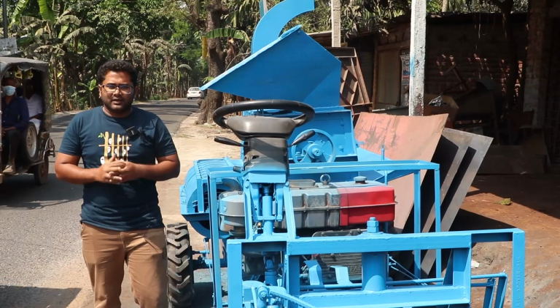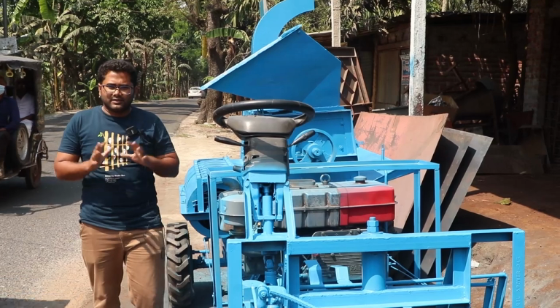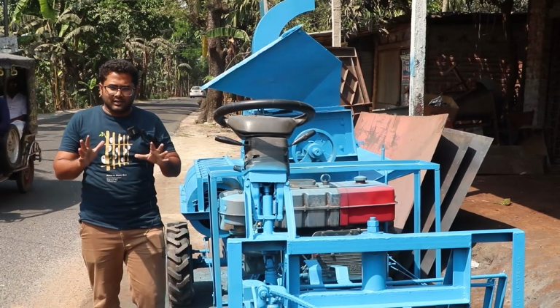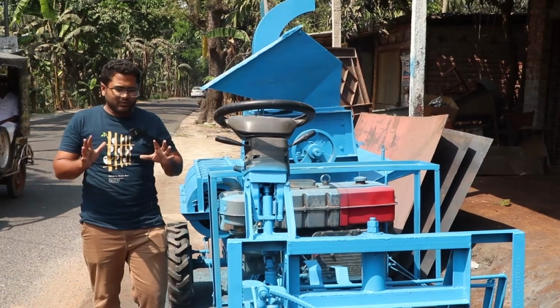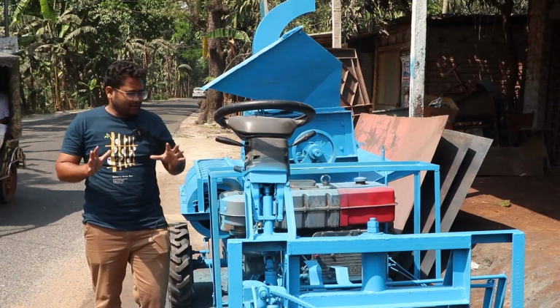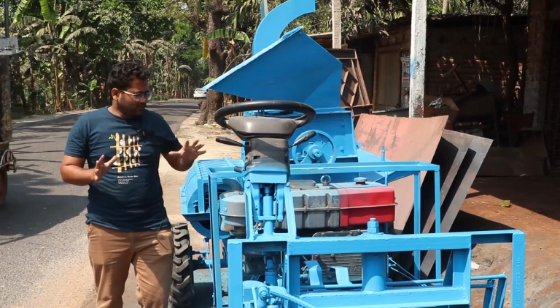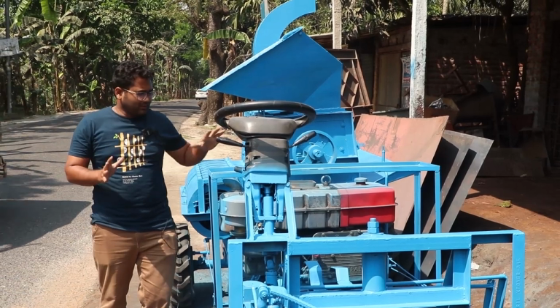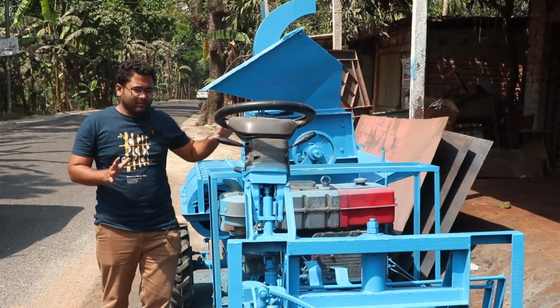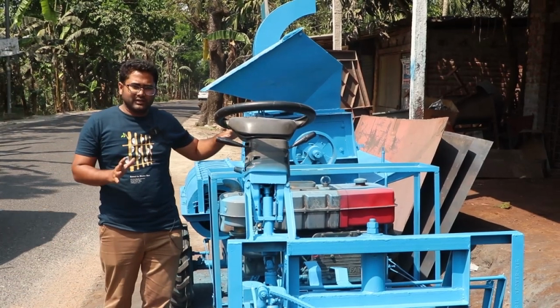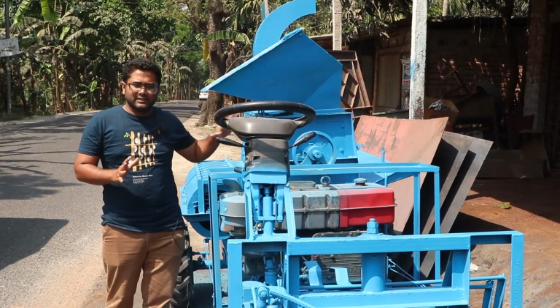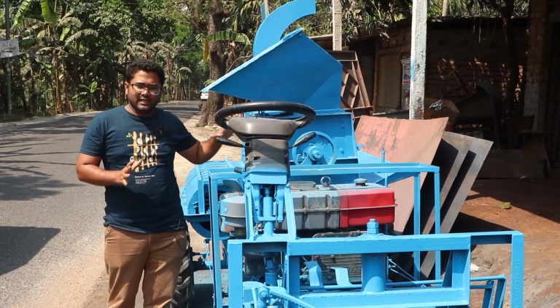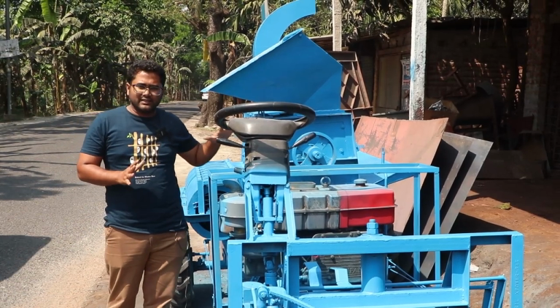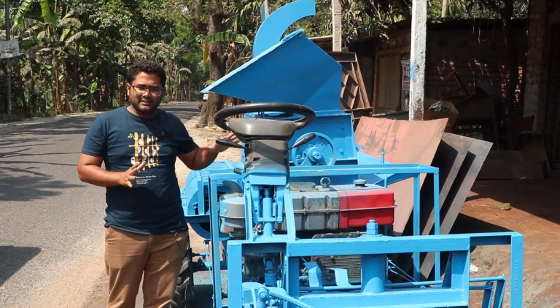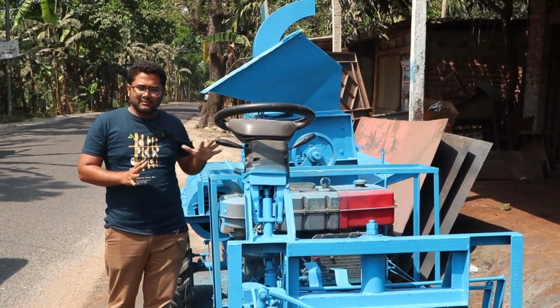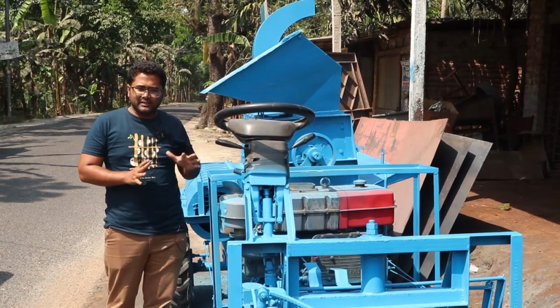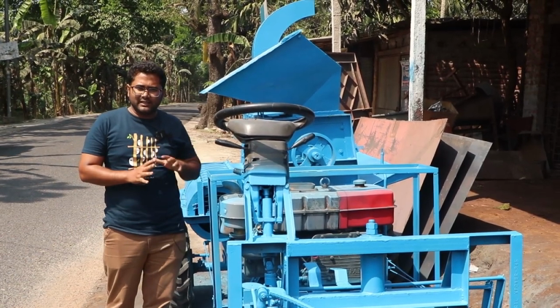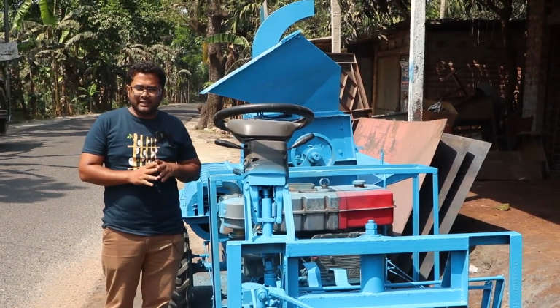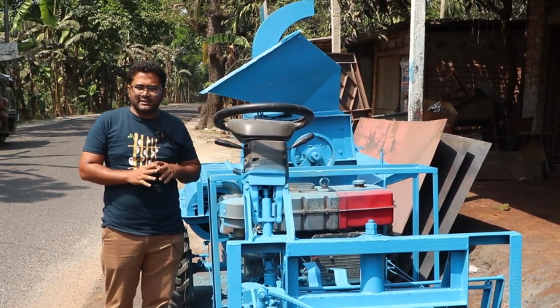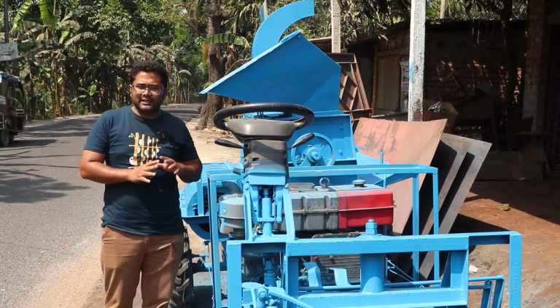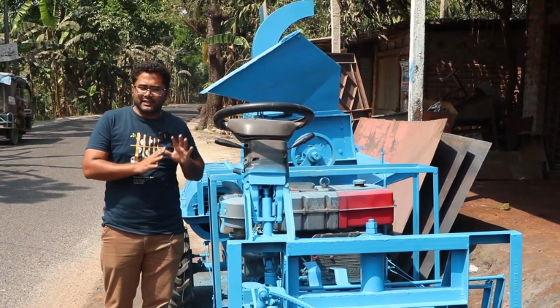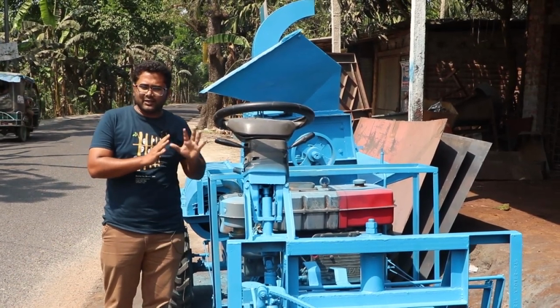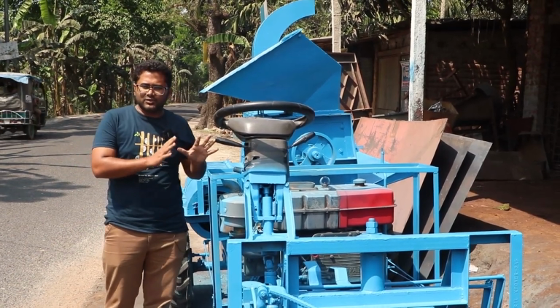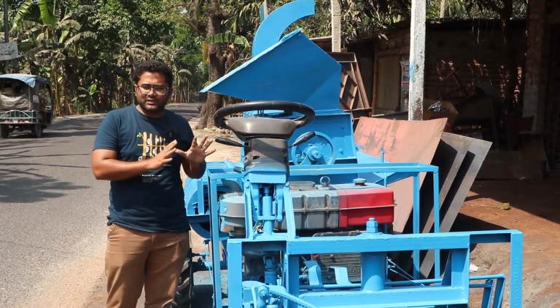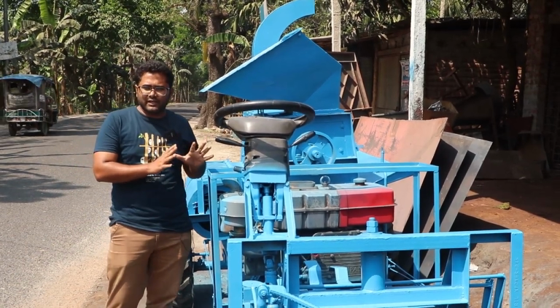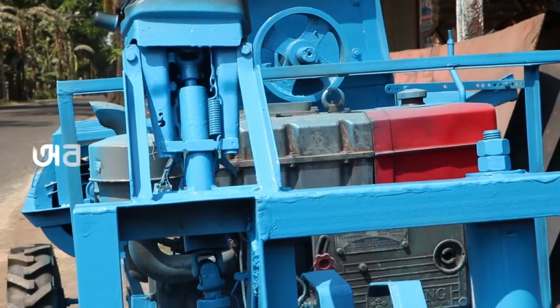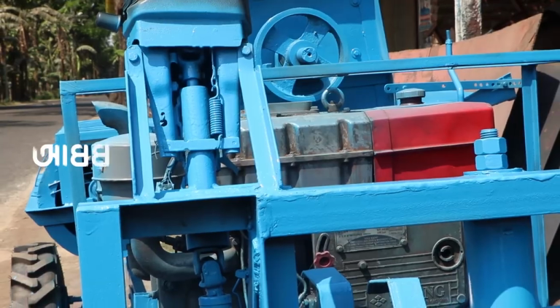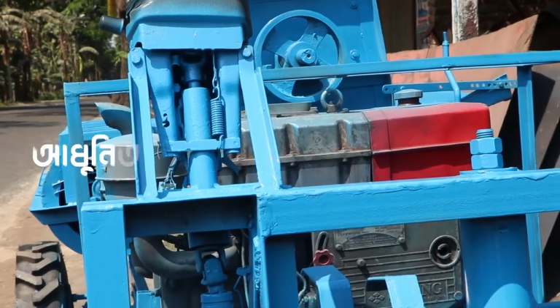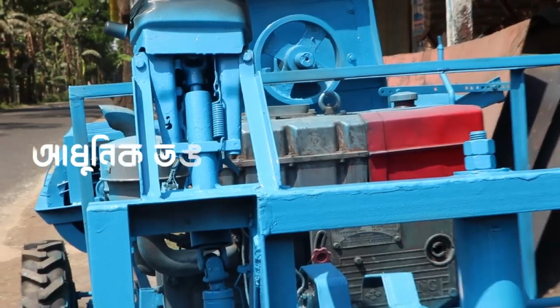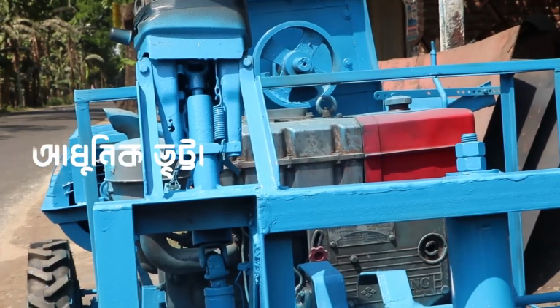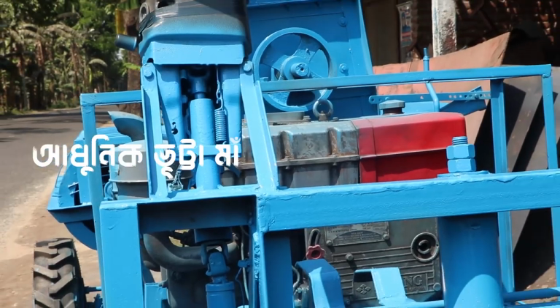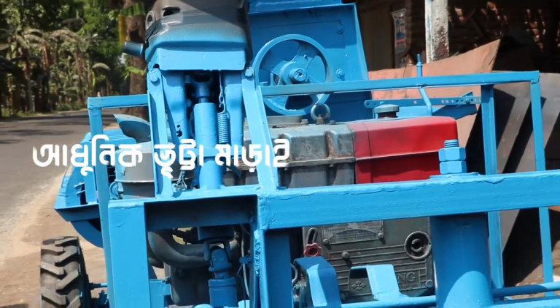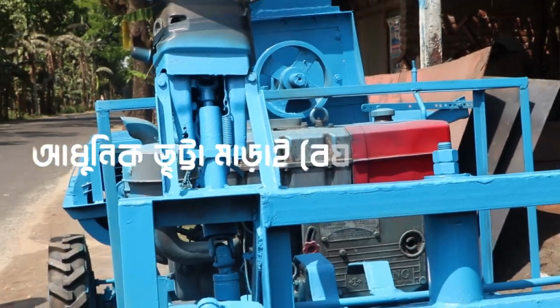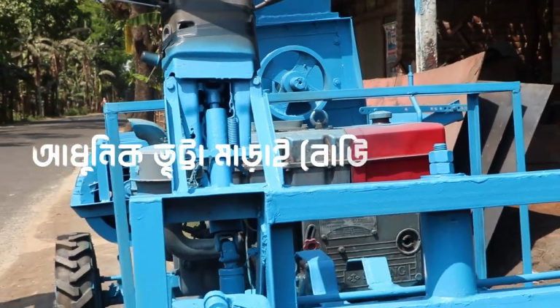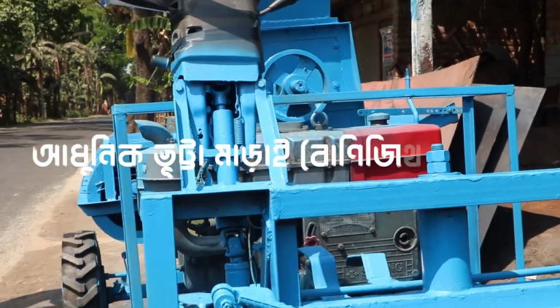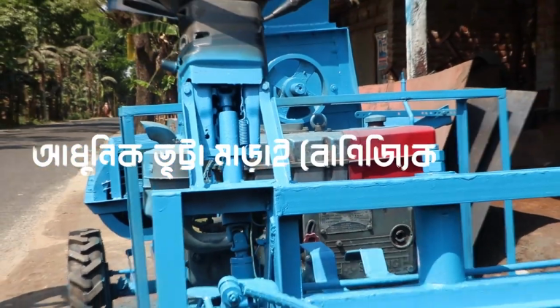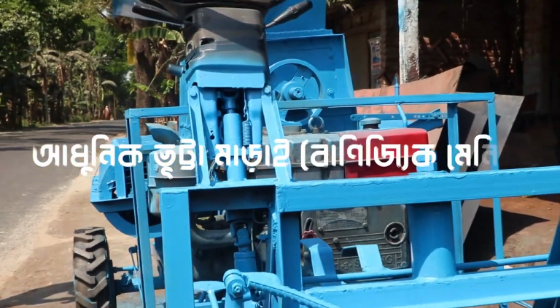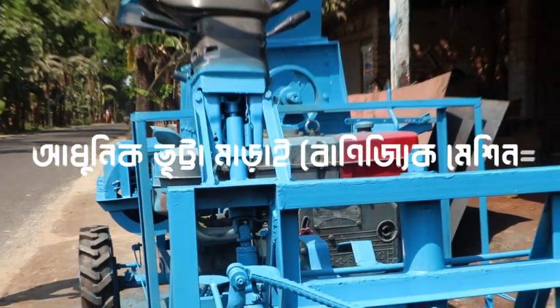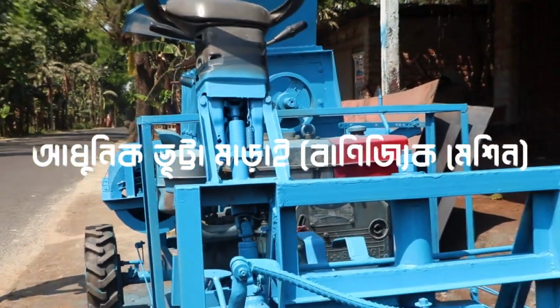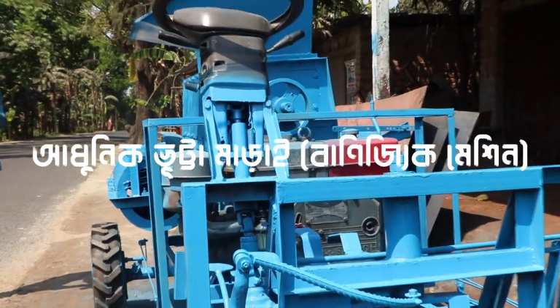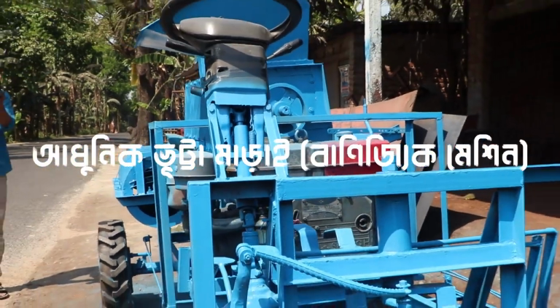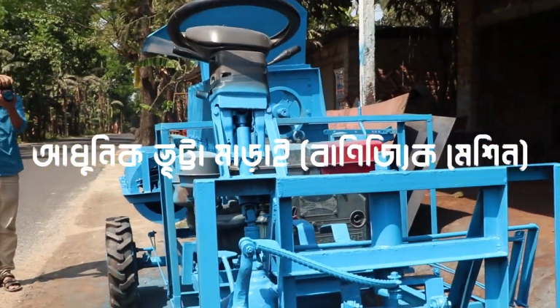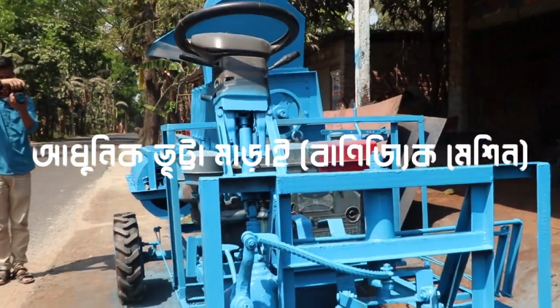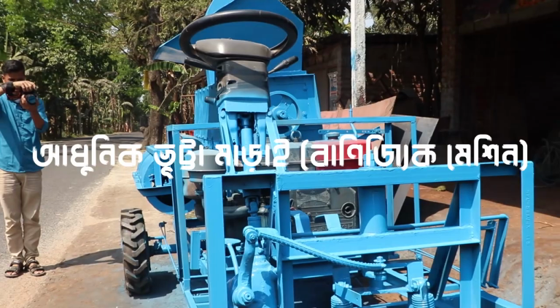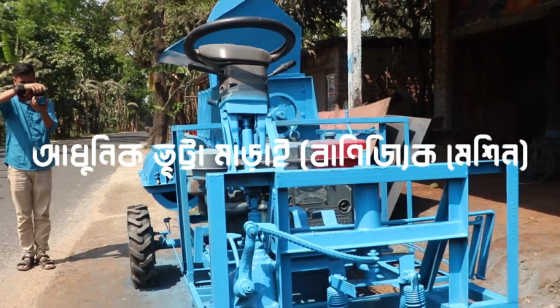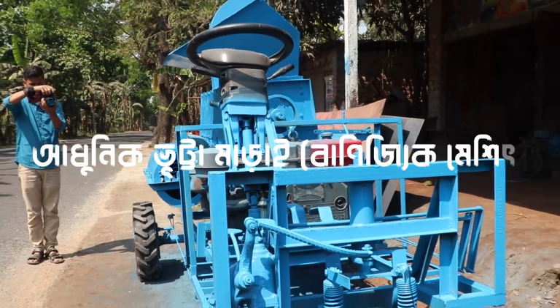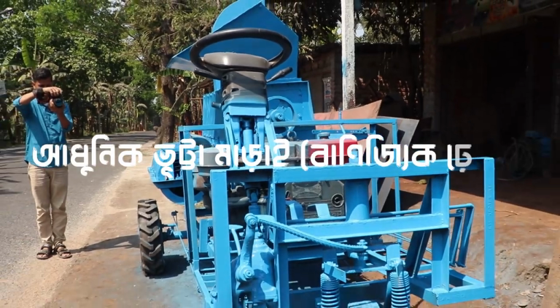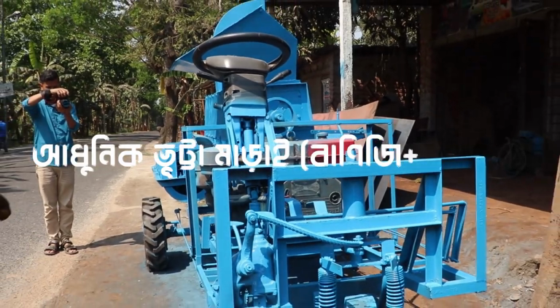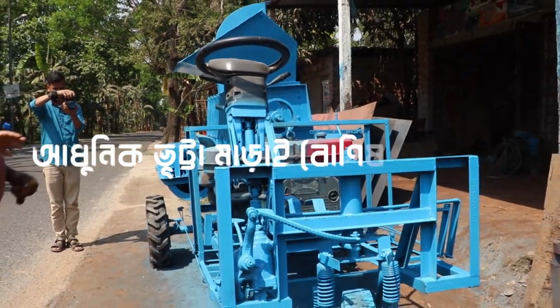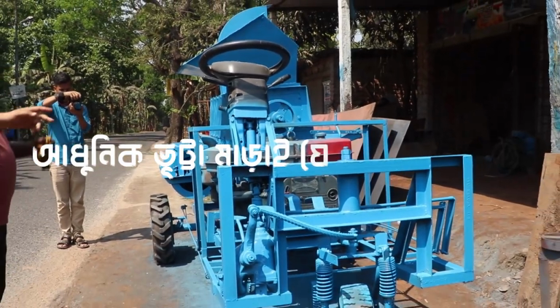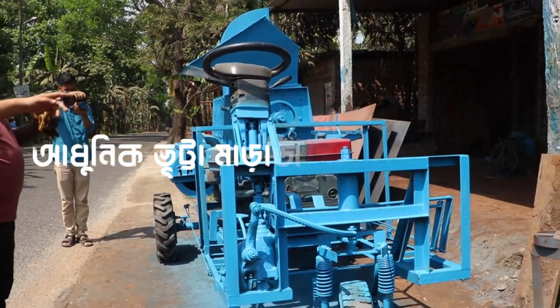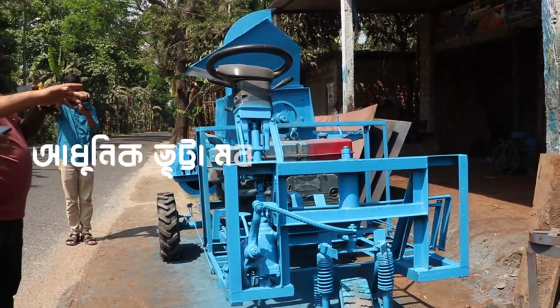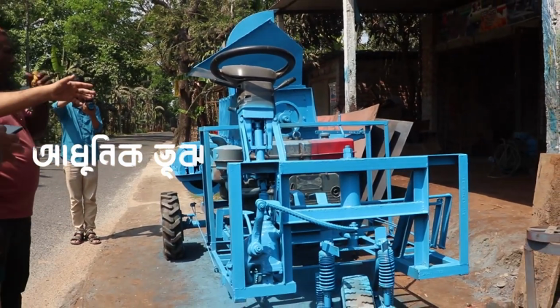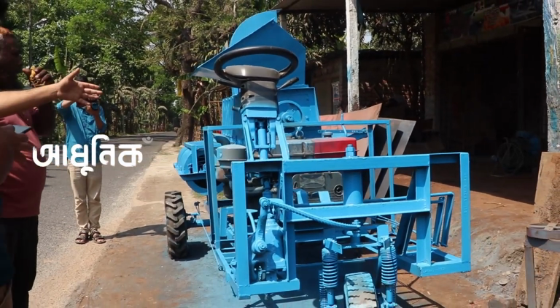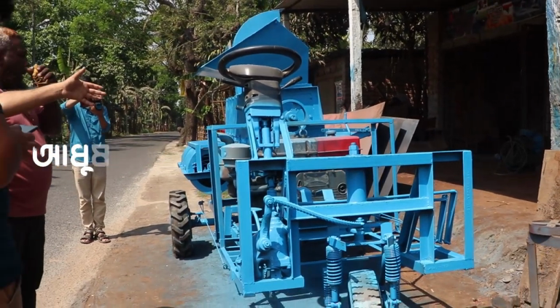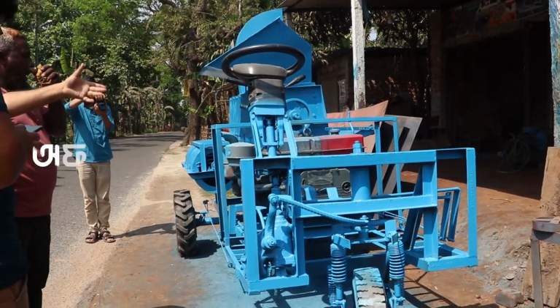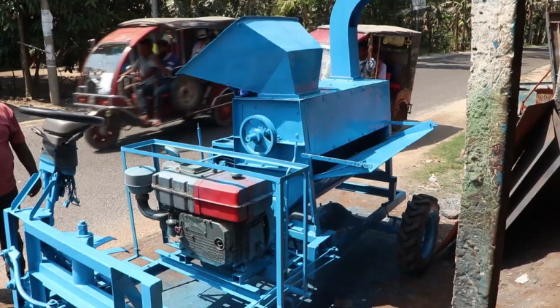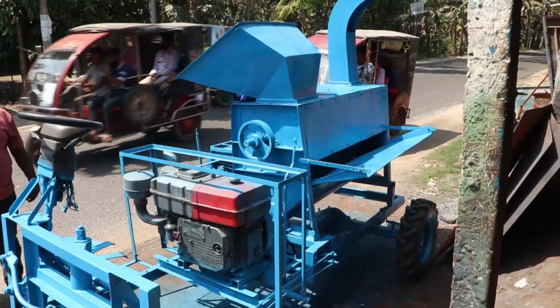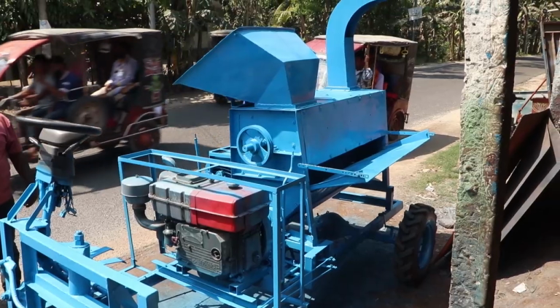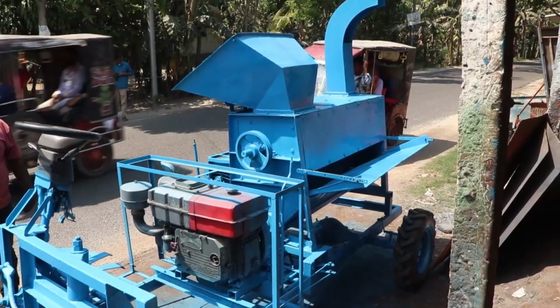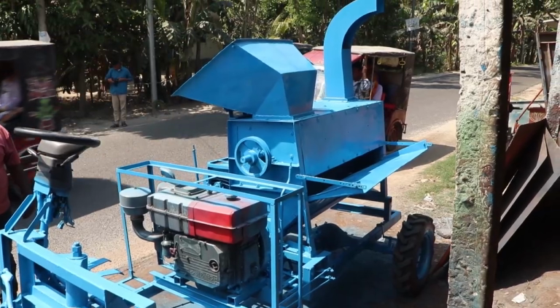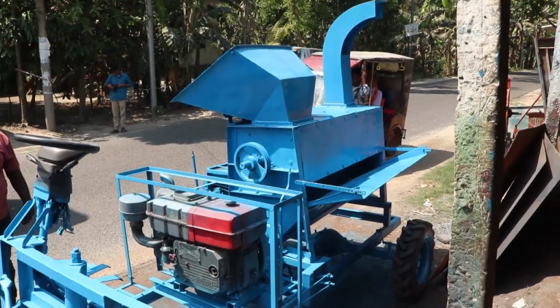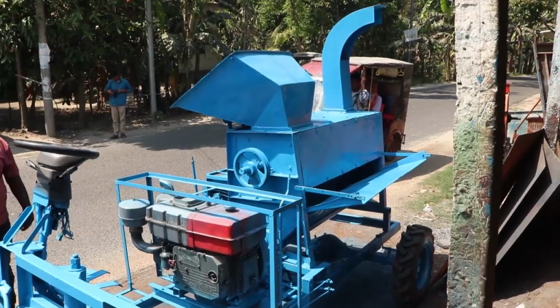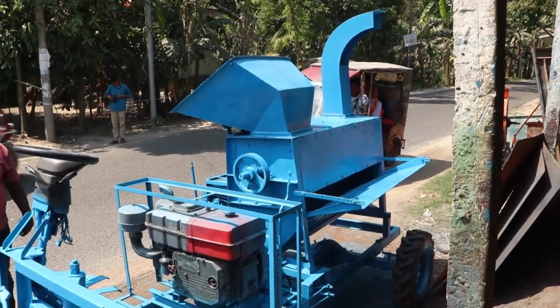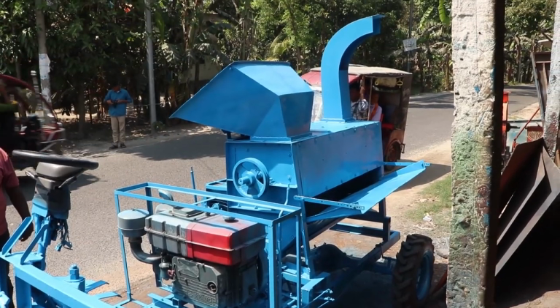Assalamualaikum. As we can see, this is a very big machine. This is a very good machine, and this is a very good machine.